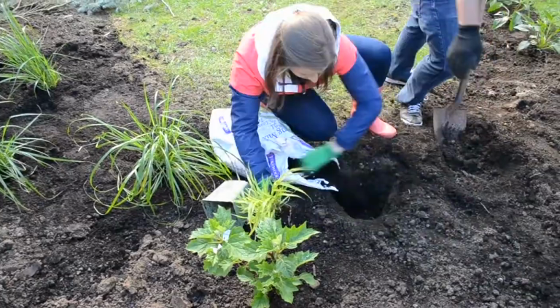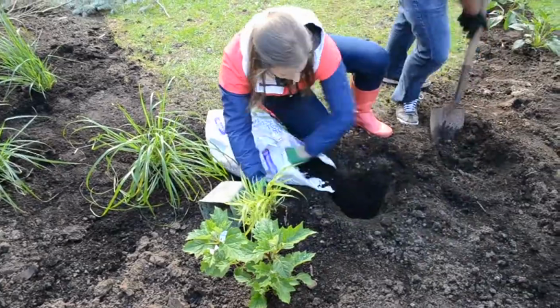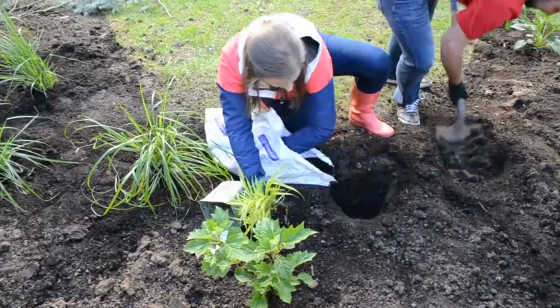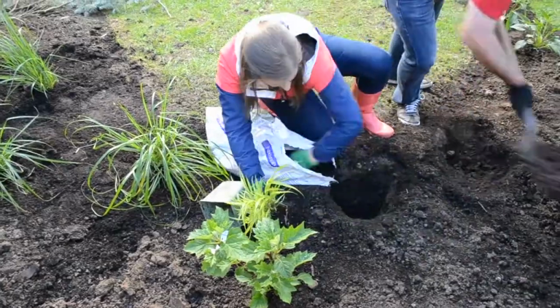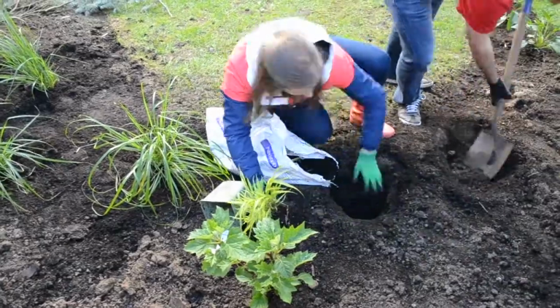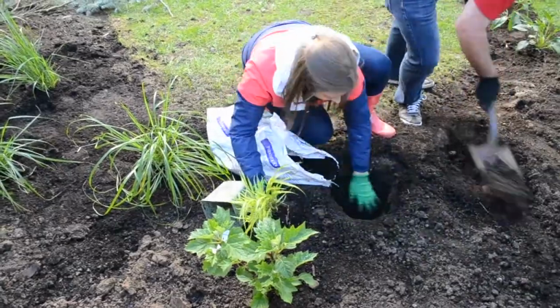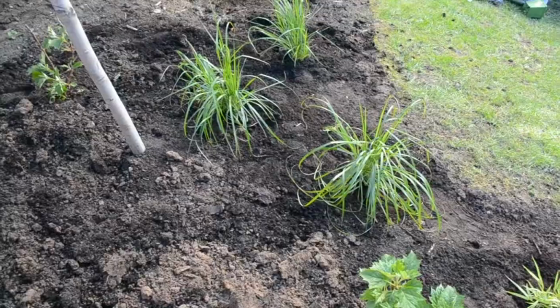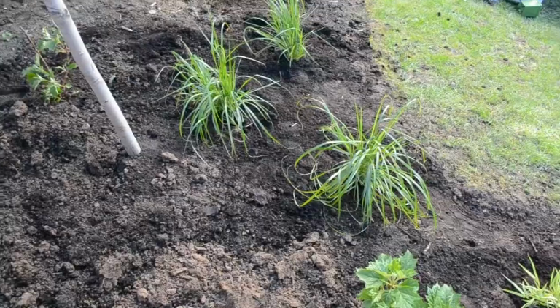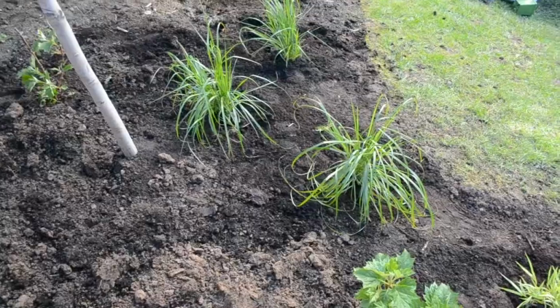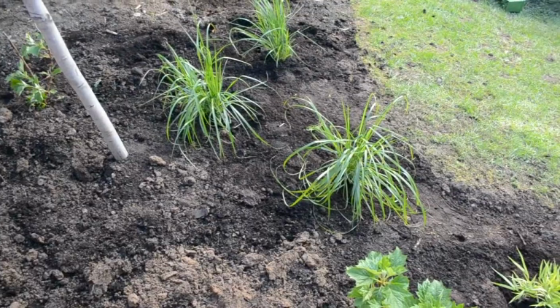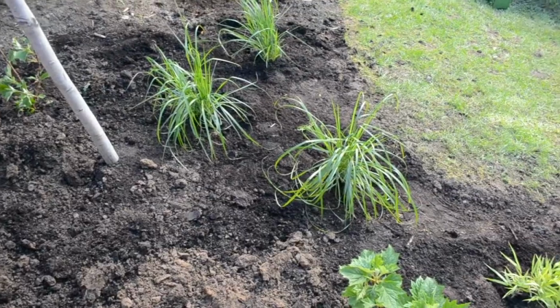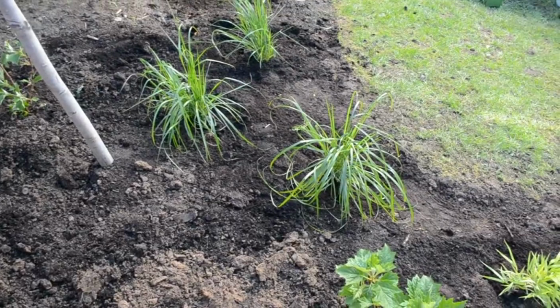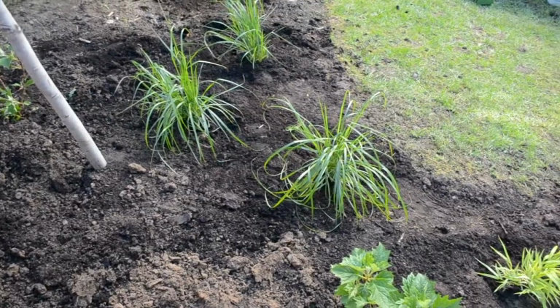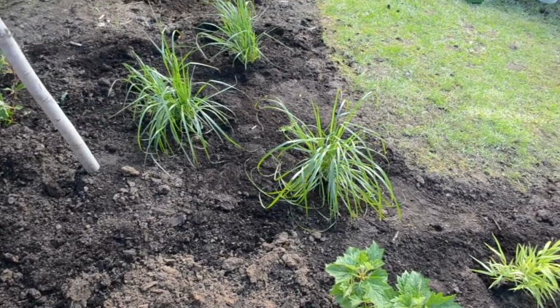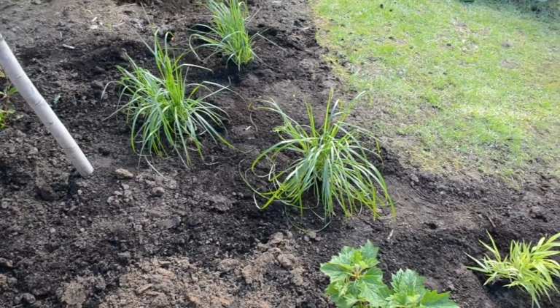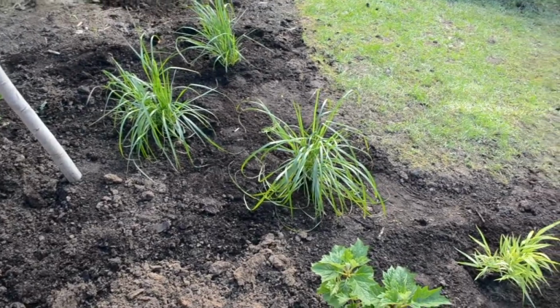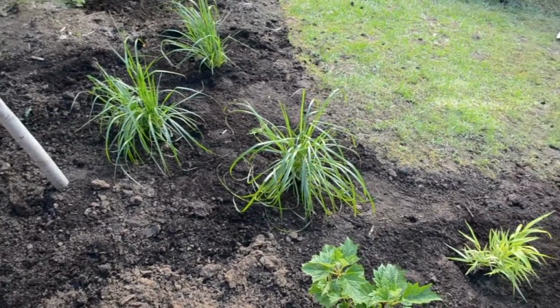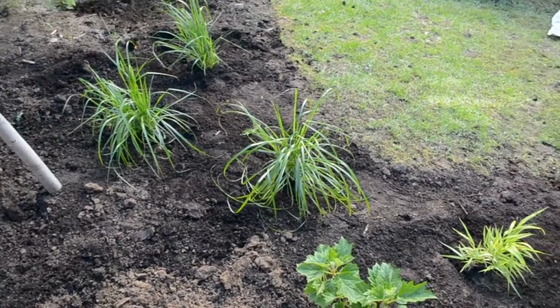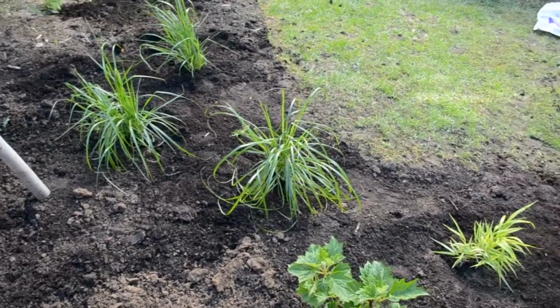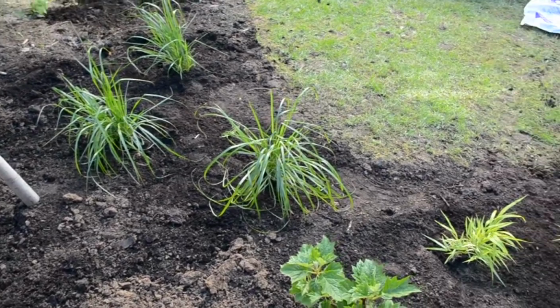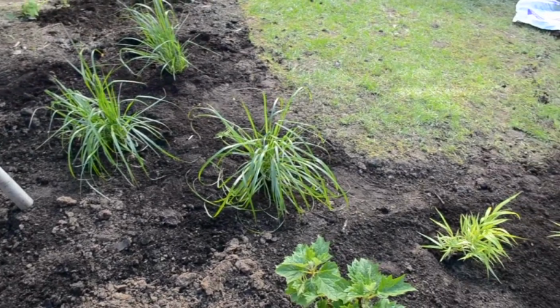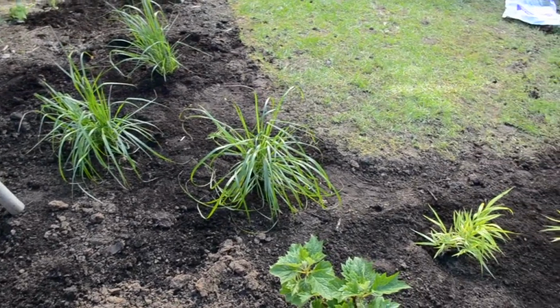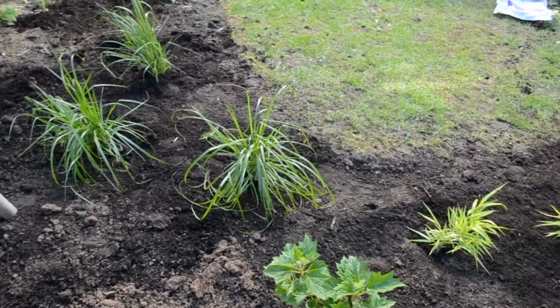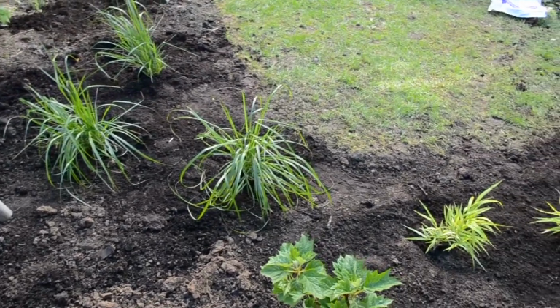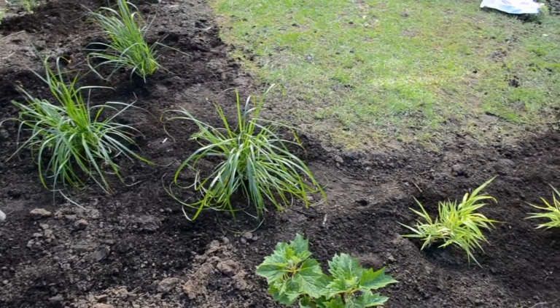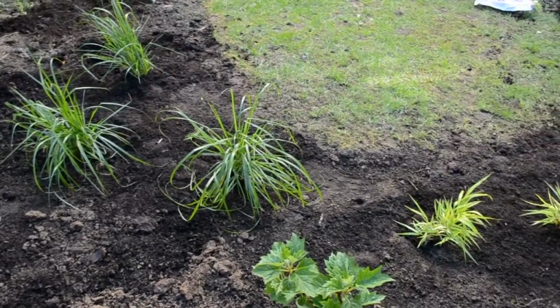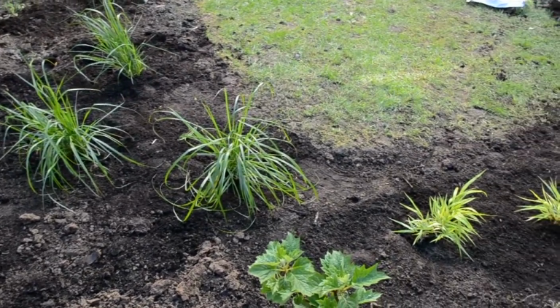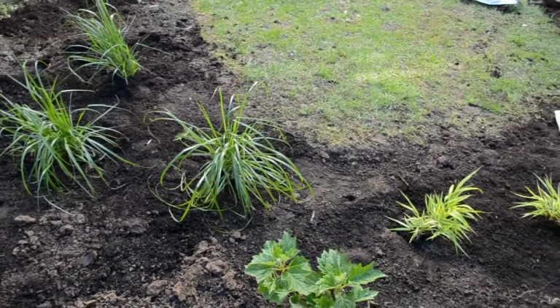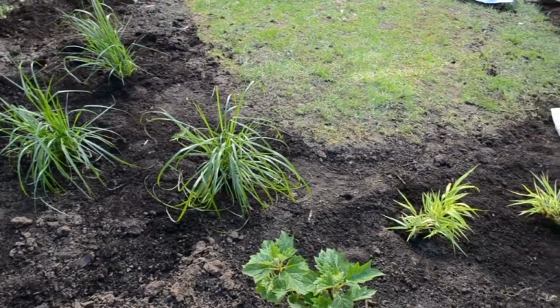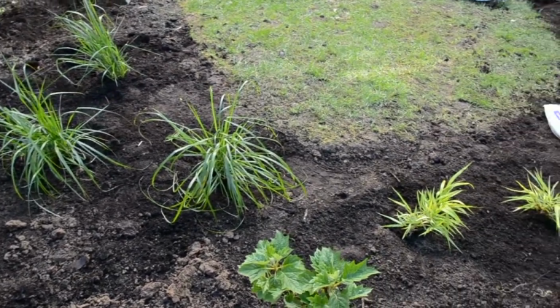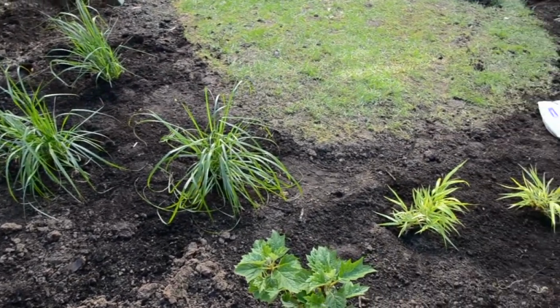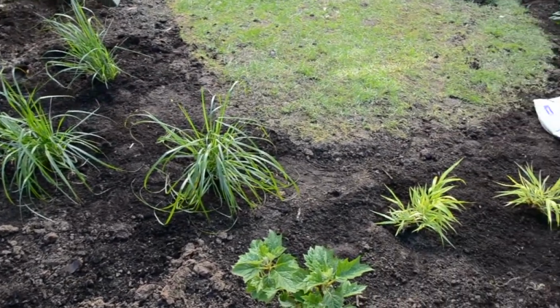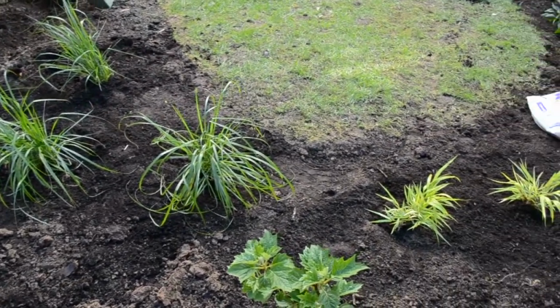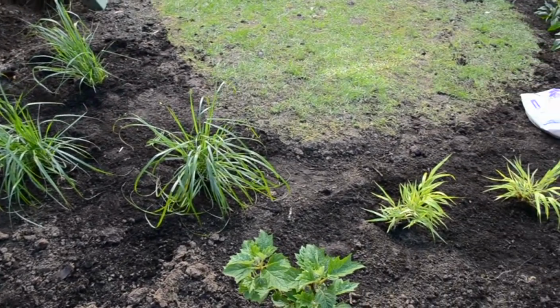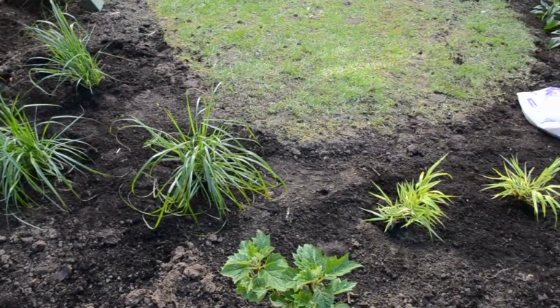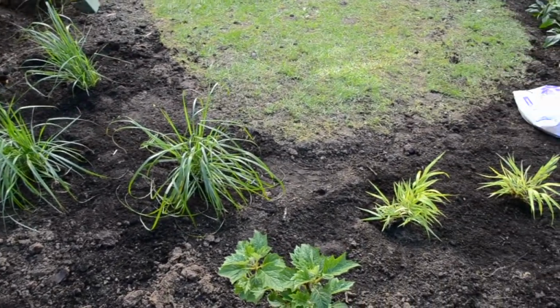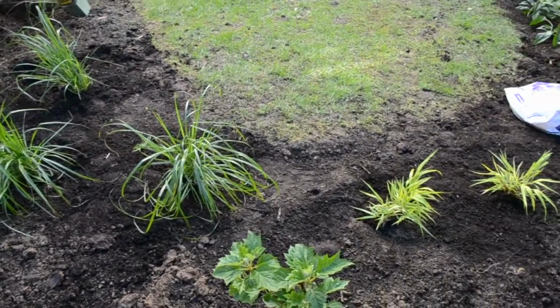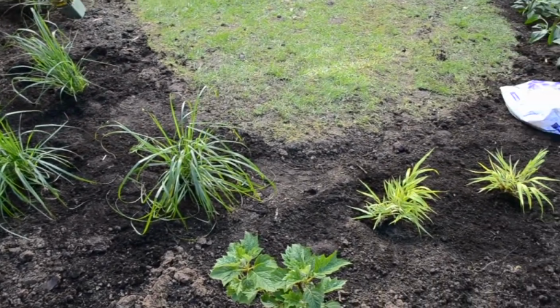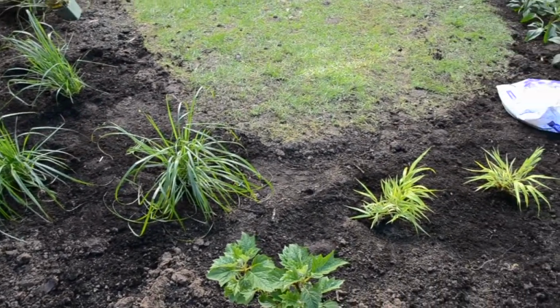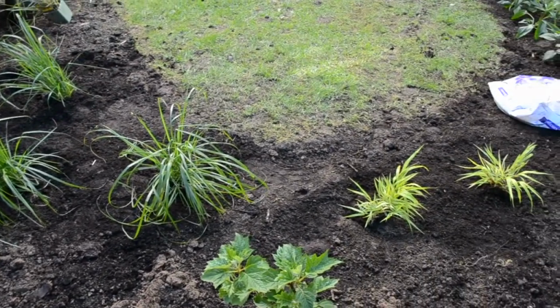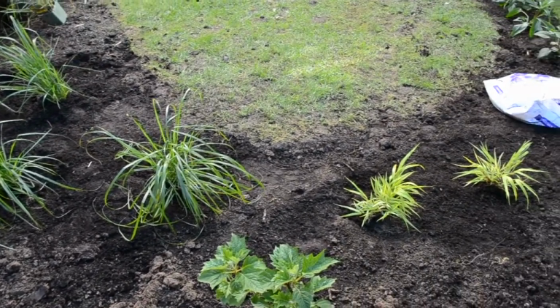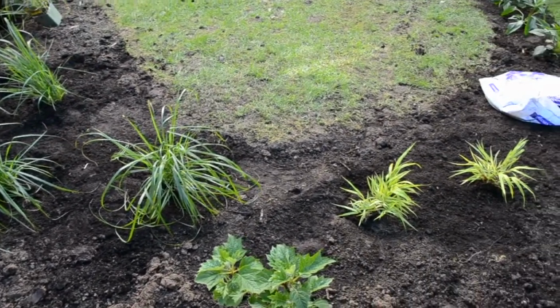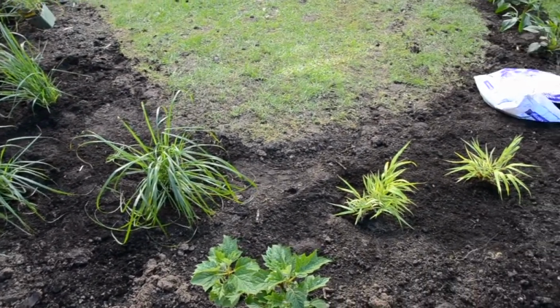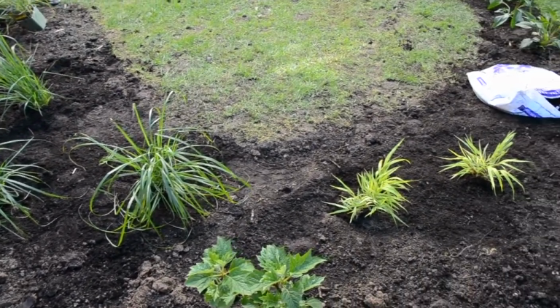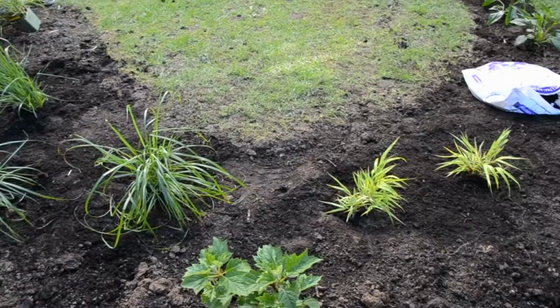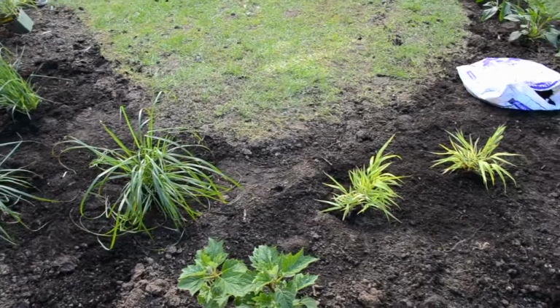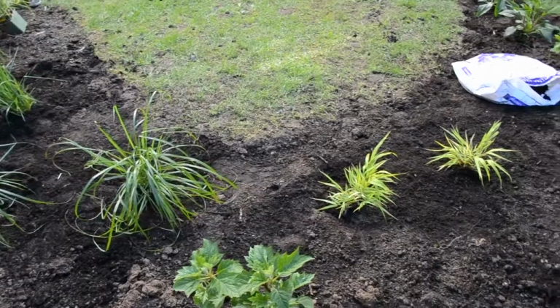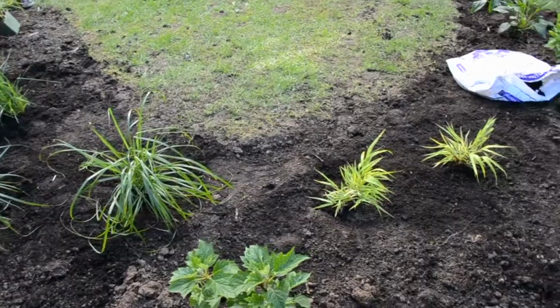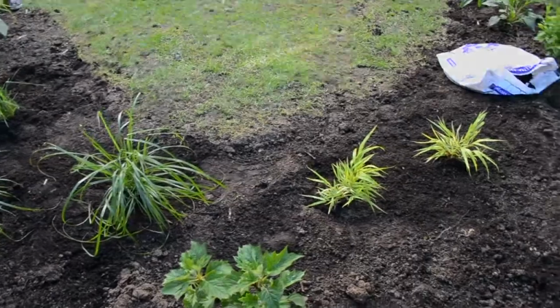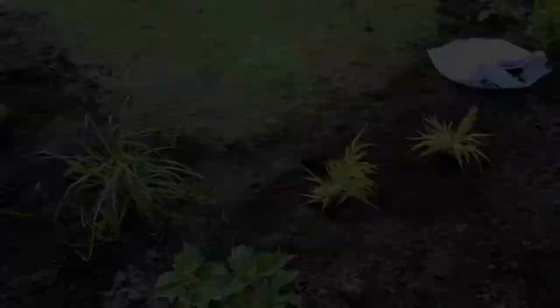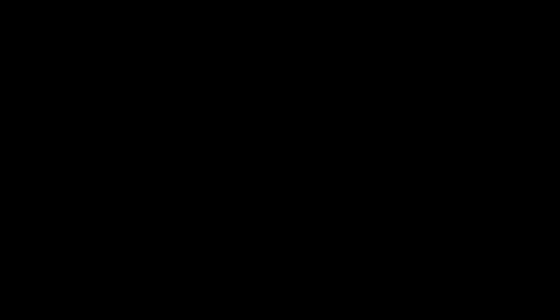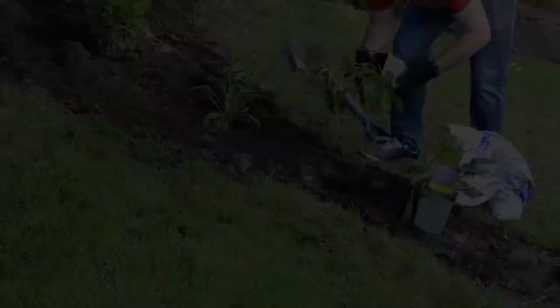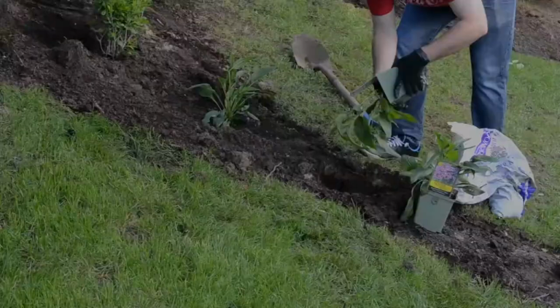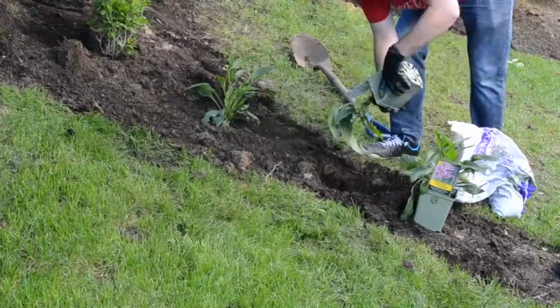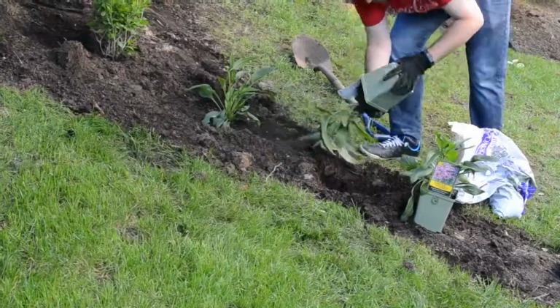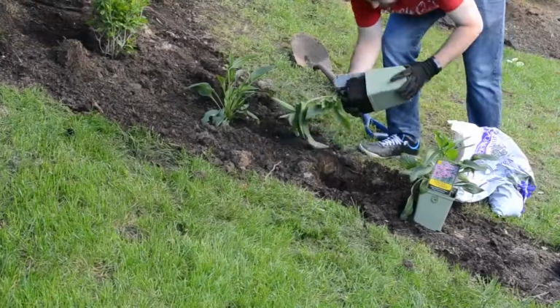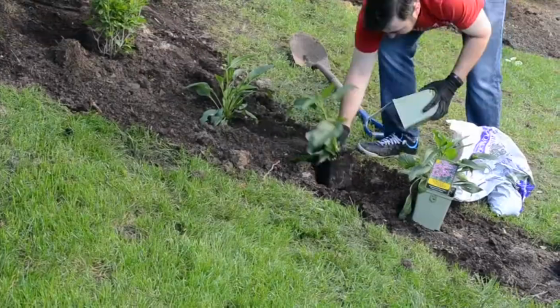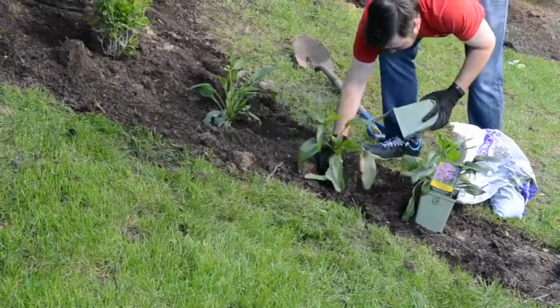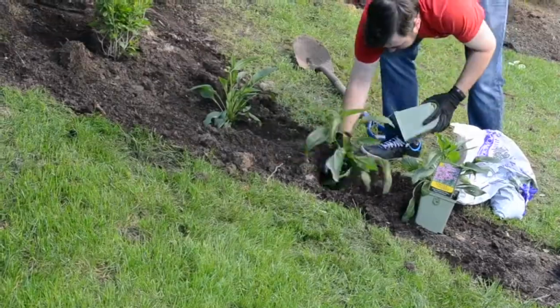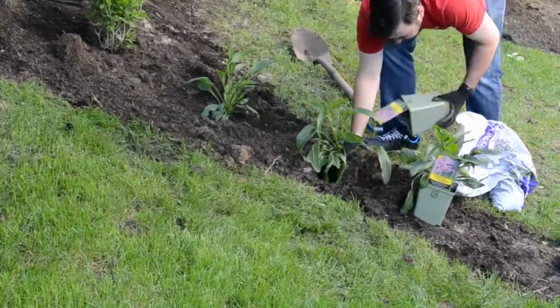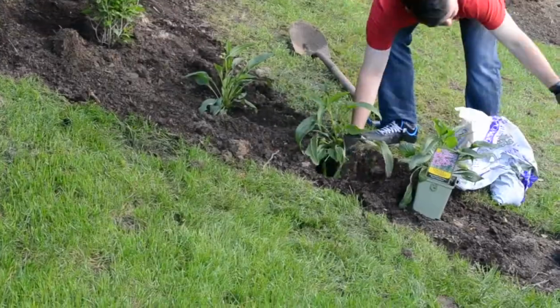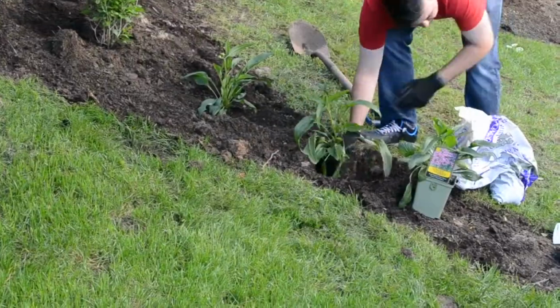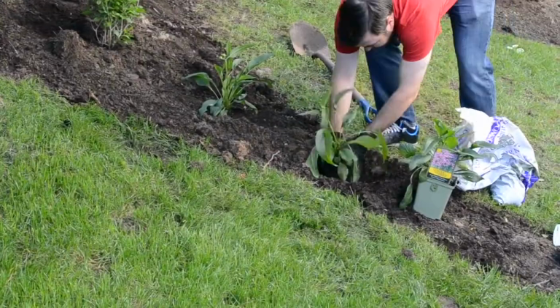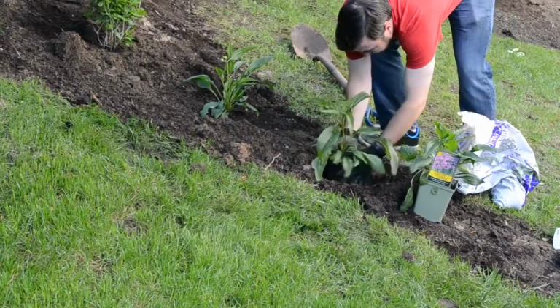After the trees were planted, we placed the oak leaf hydrangeas and Karl Foerster feather reed grasses in between the trees for texture and color.